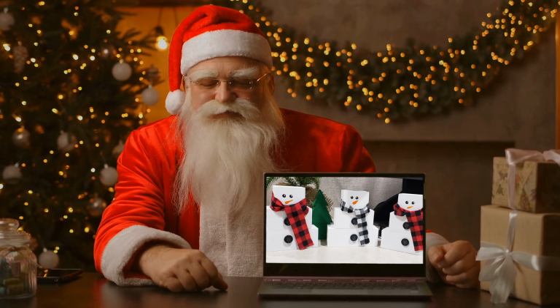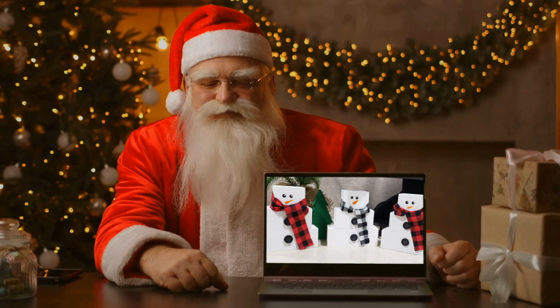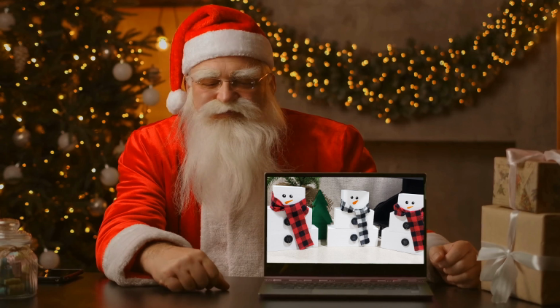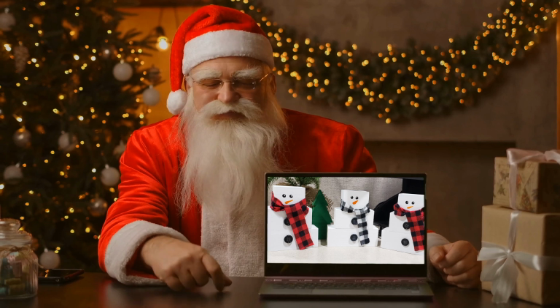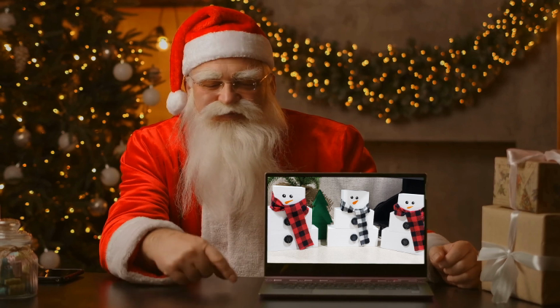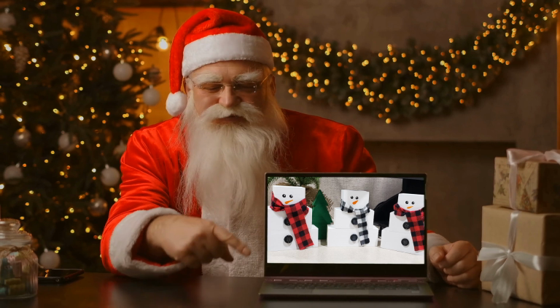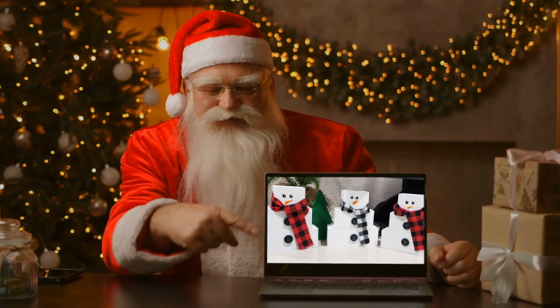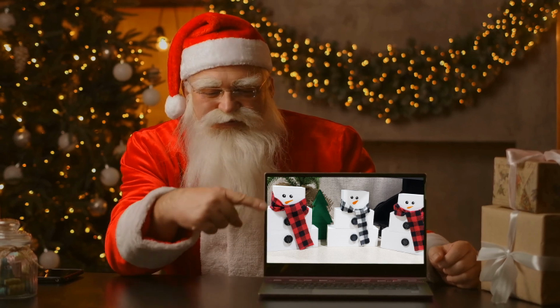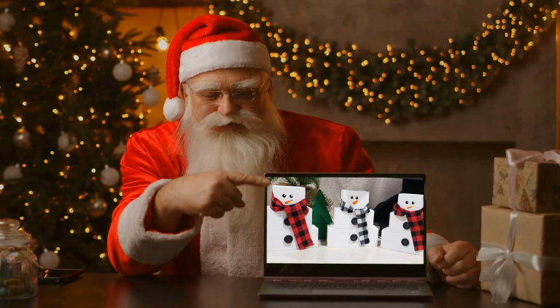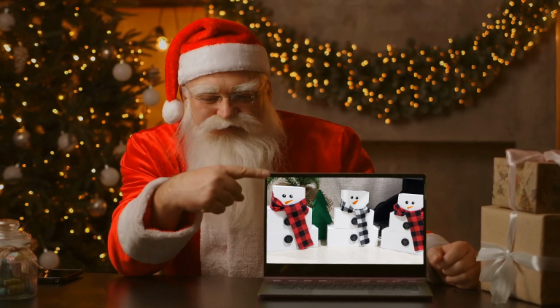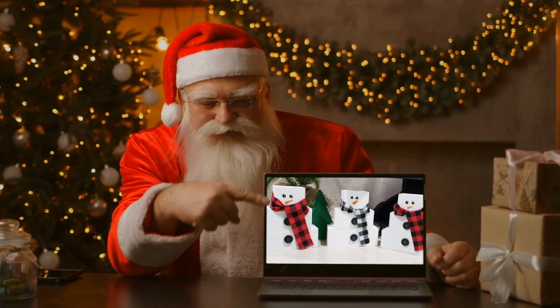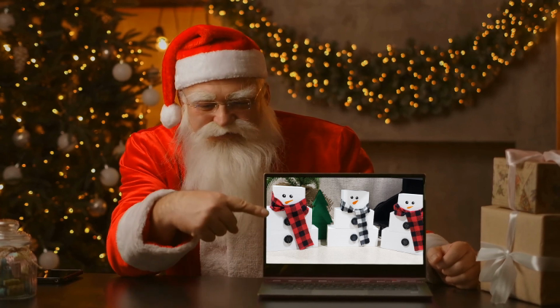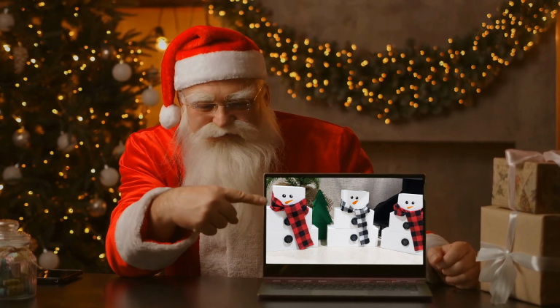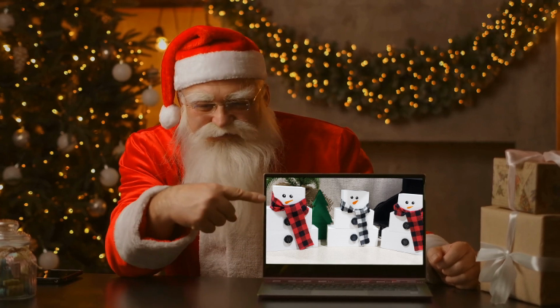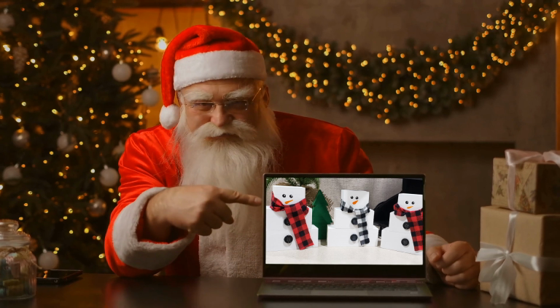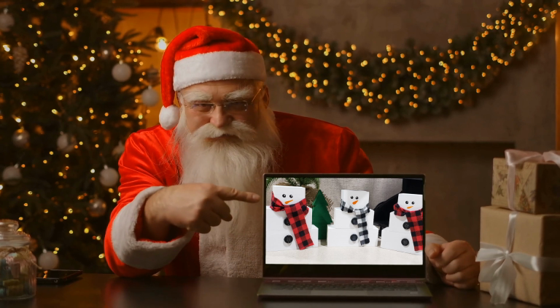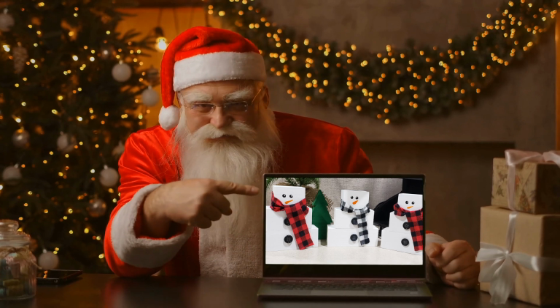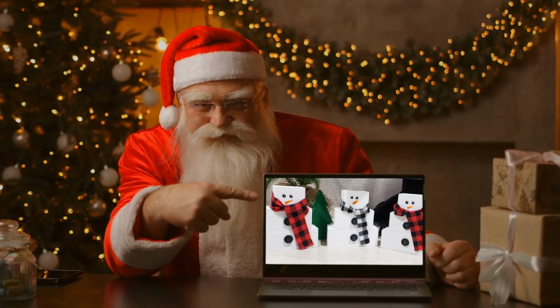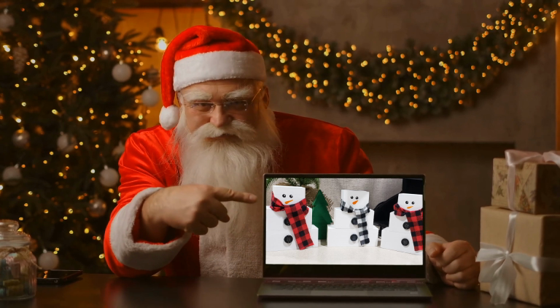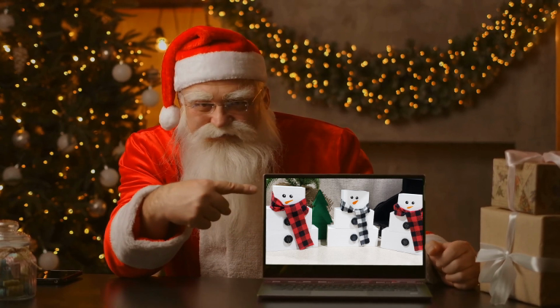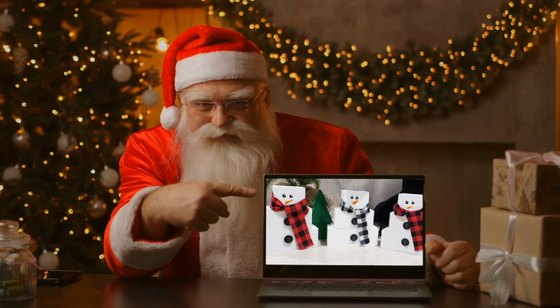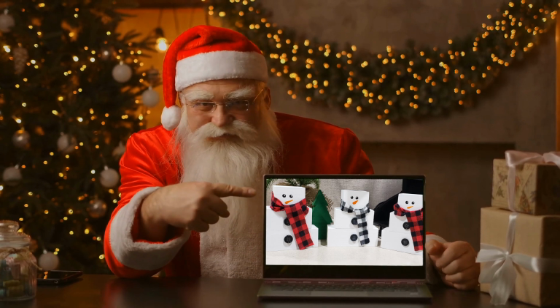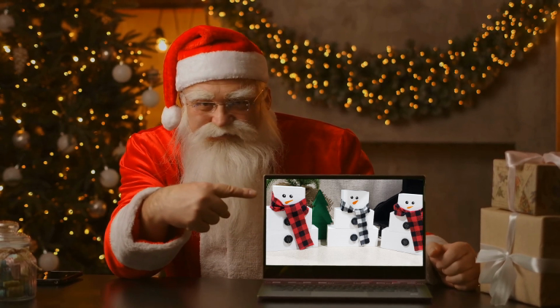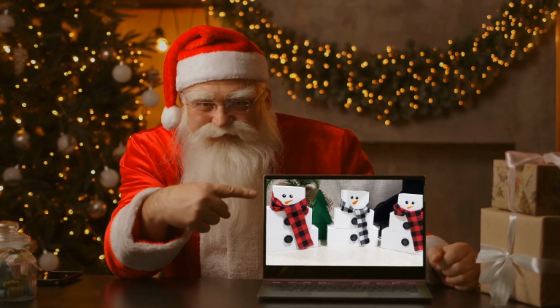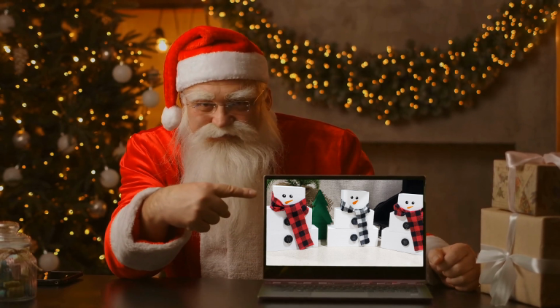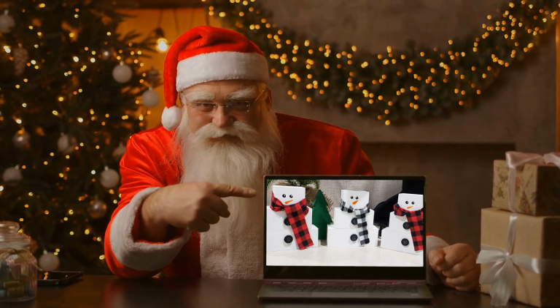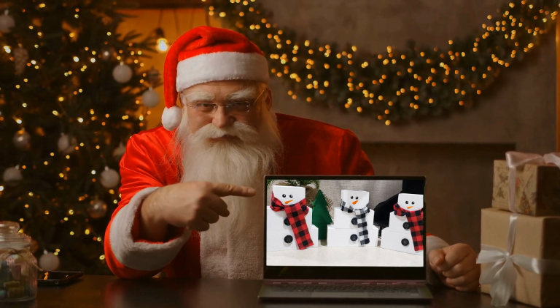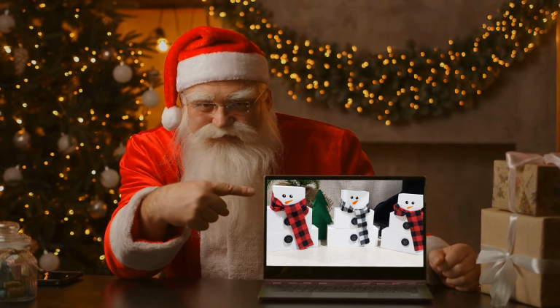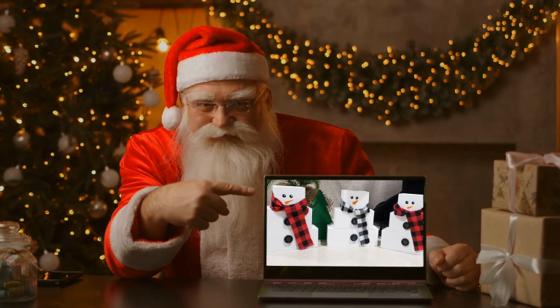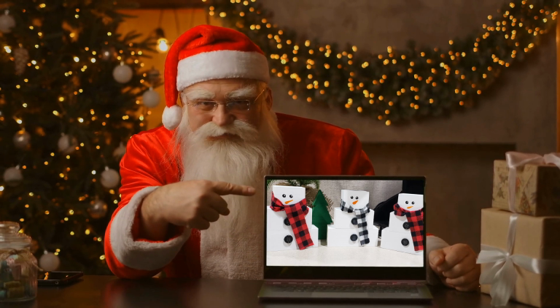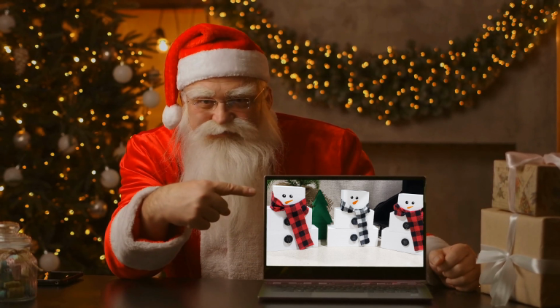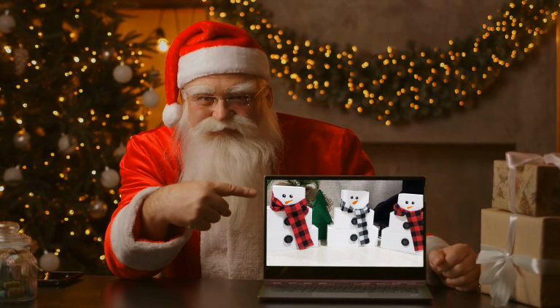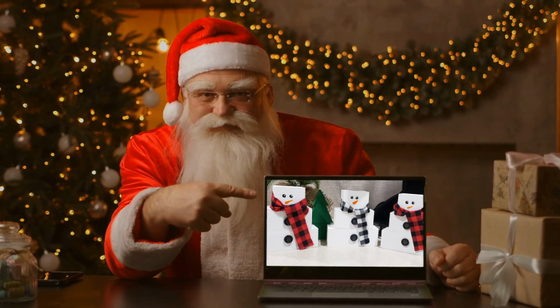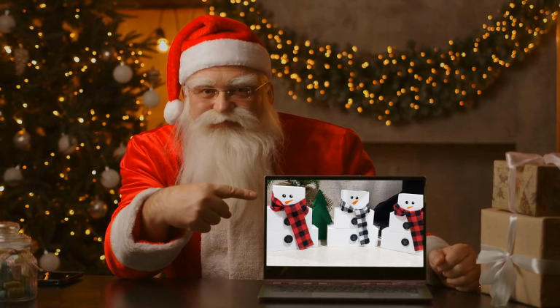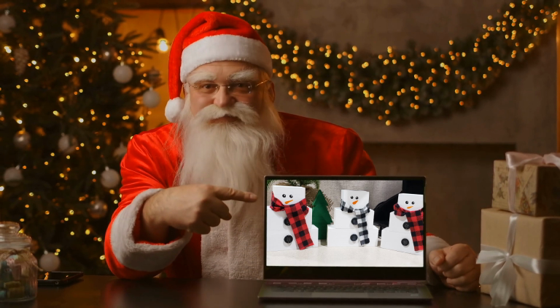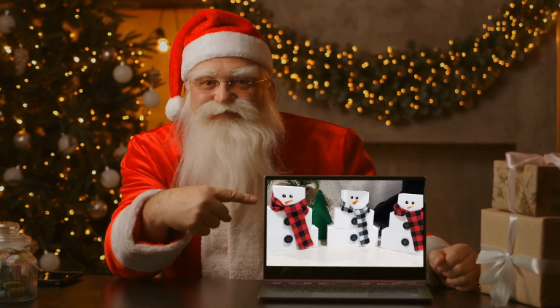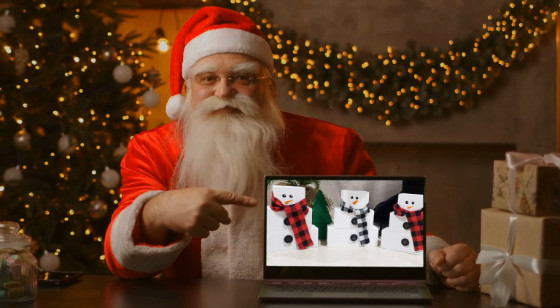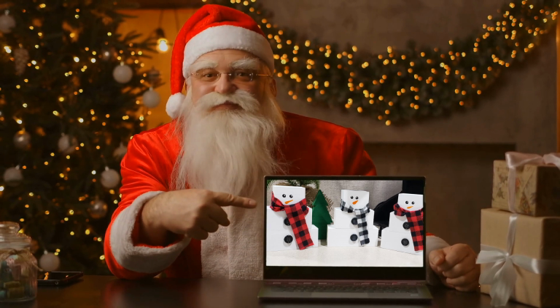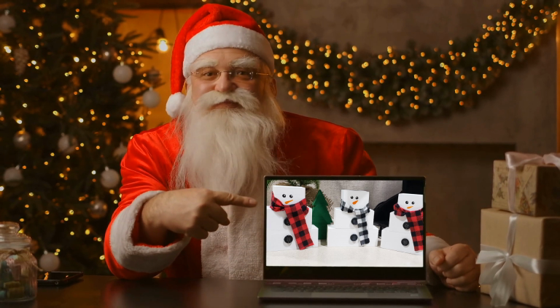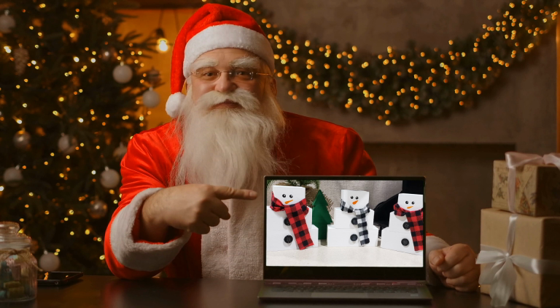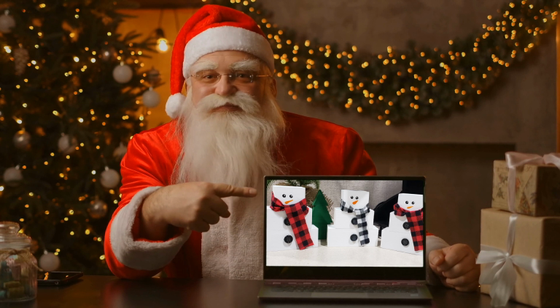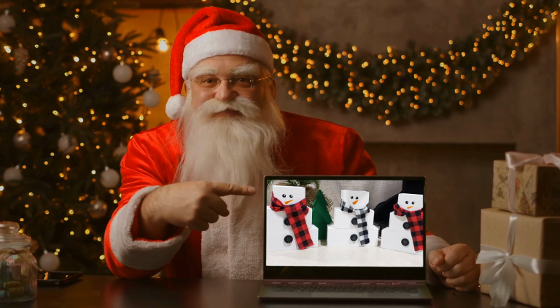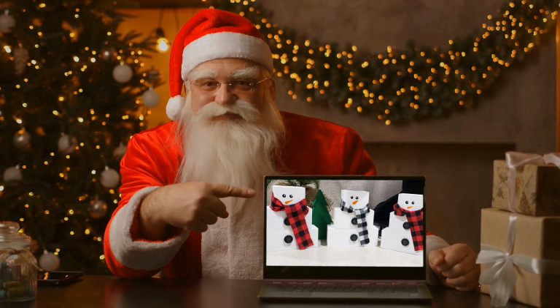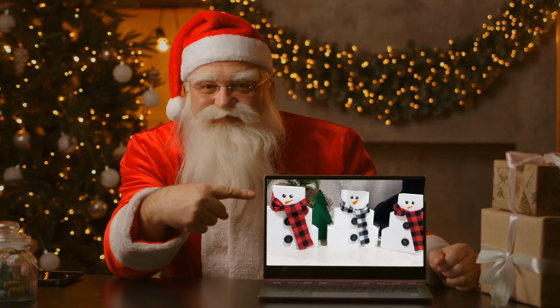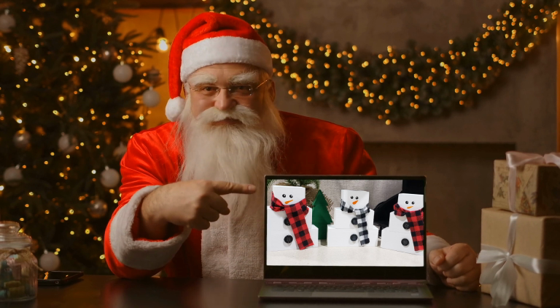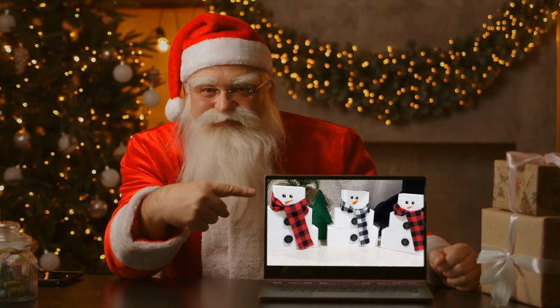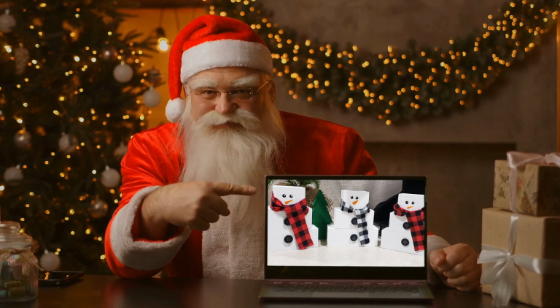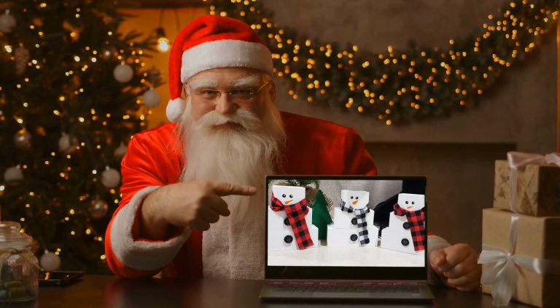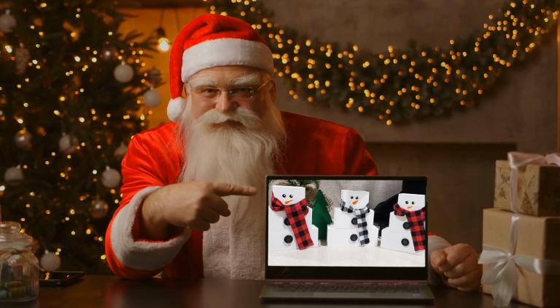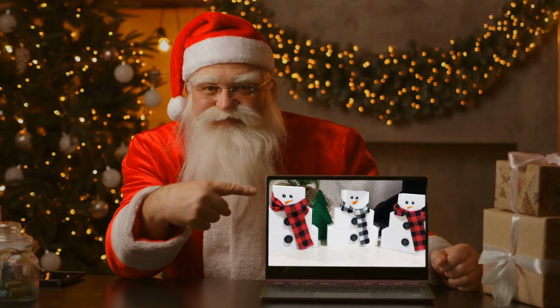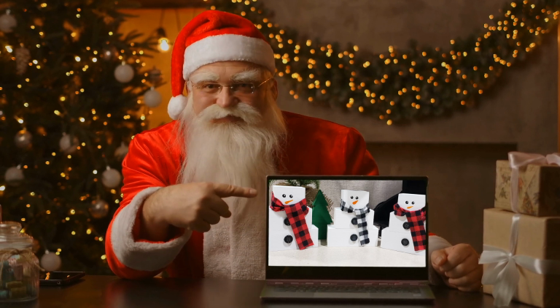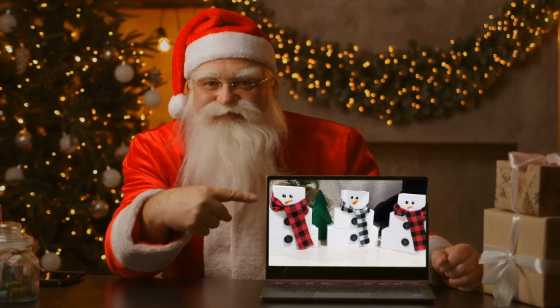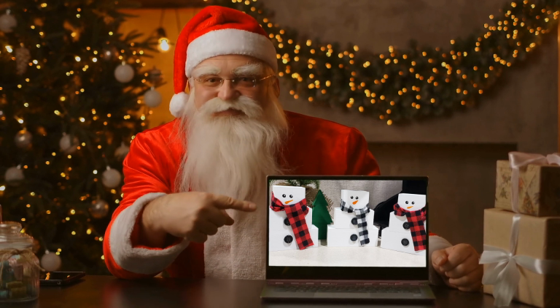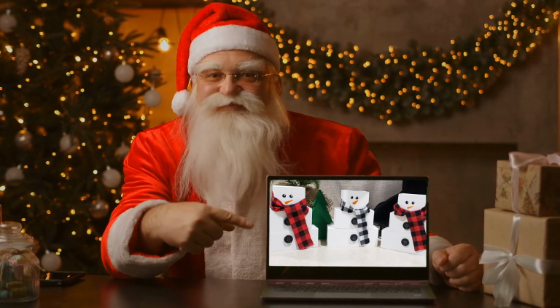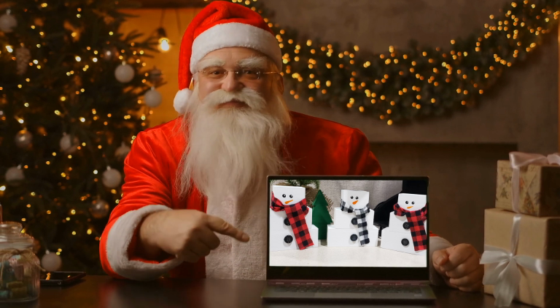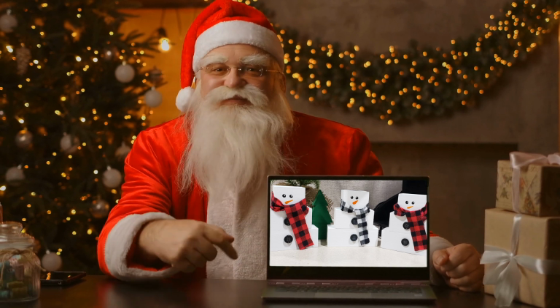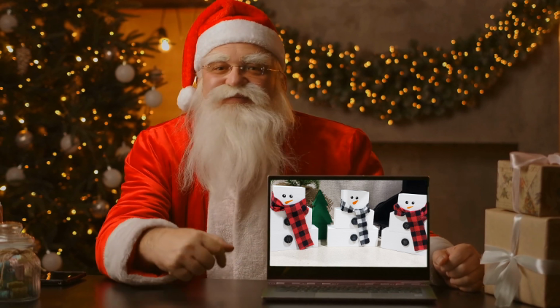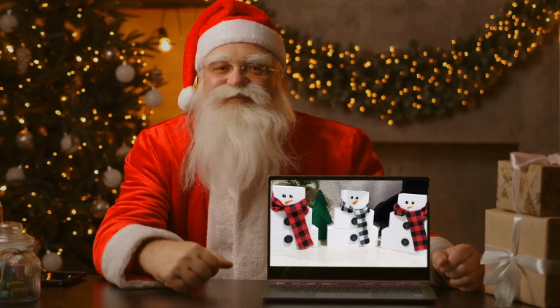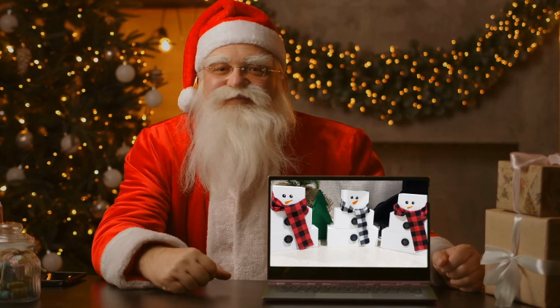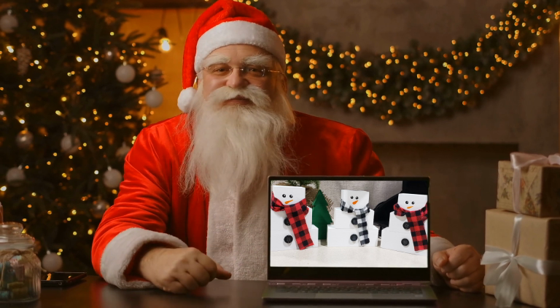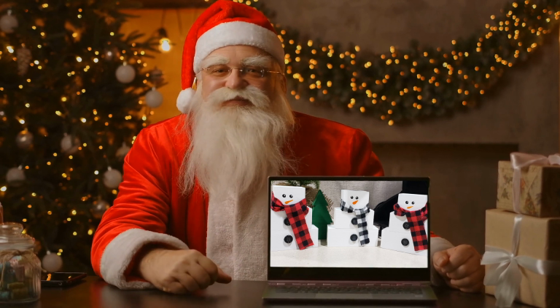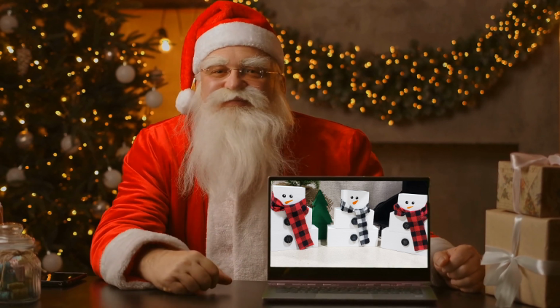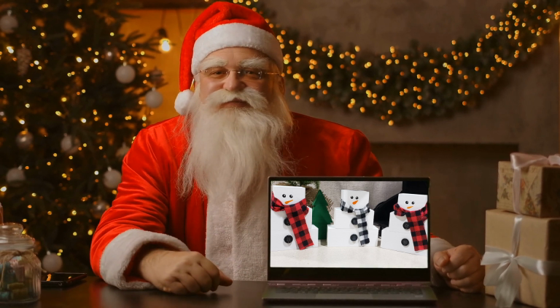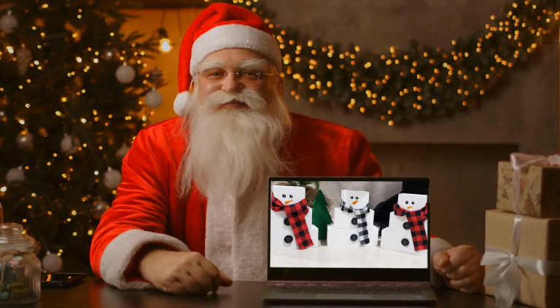Ho ho ho and Merry Christmas! In today's video, Santa's elves are going to walk you through how they build these adorable miniature snowmen. Now let's get to Santa's workshop.